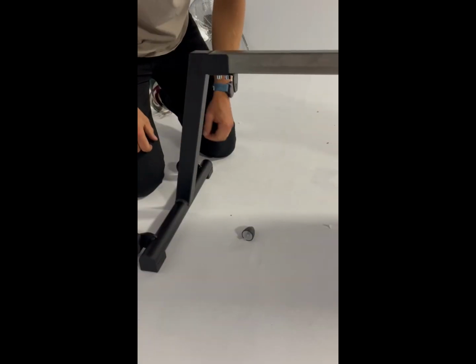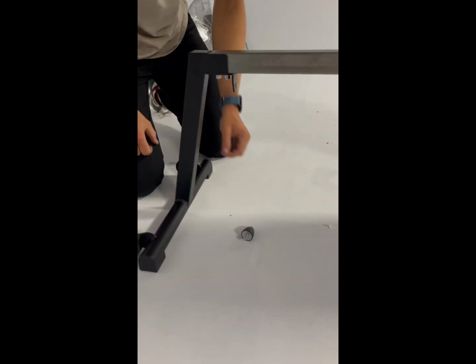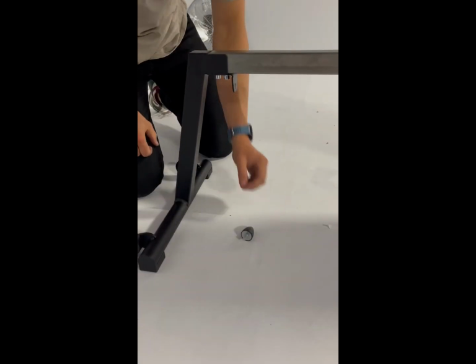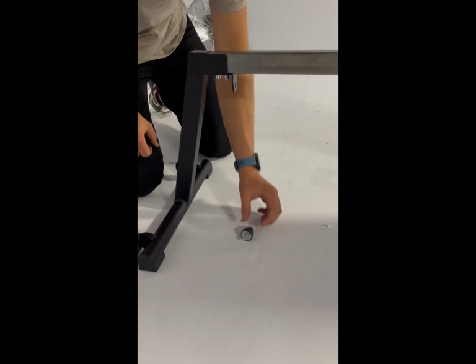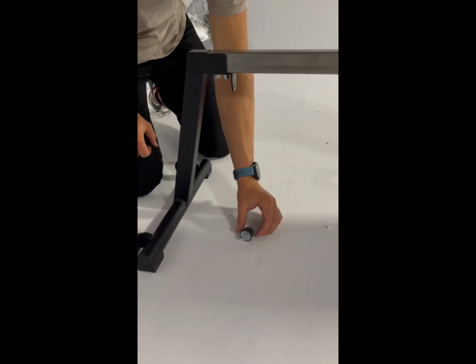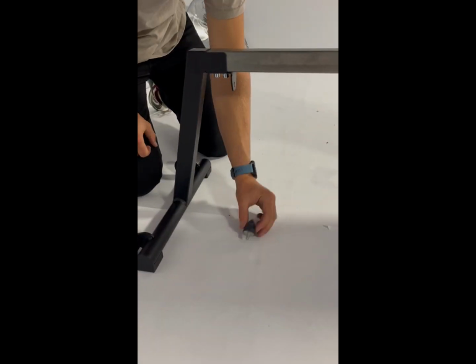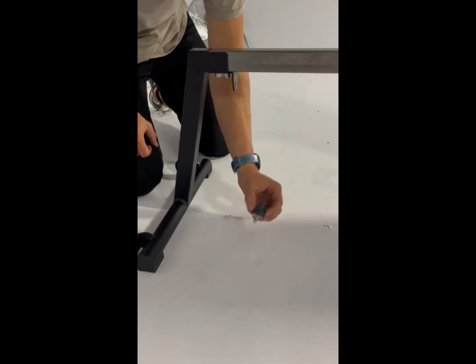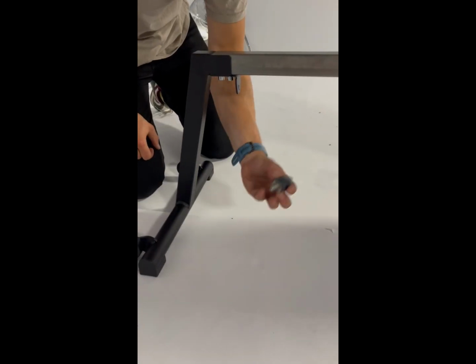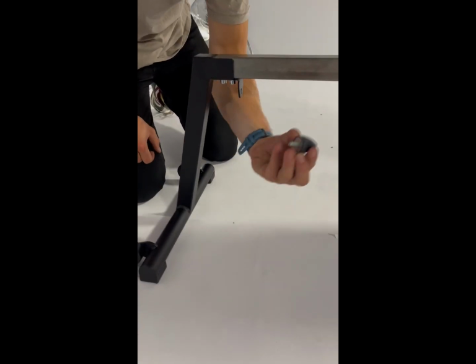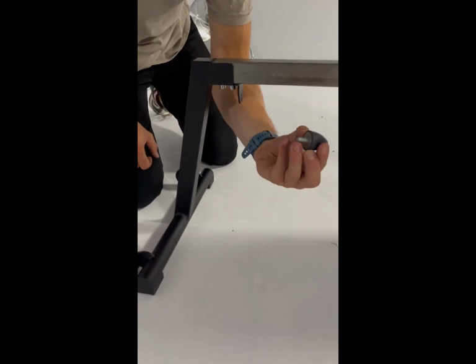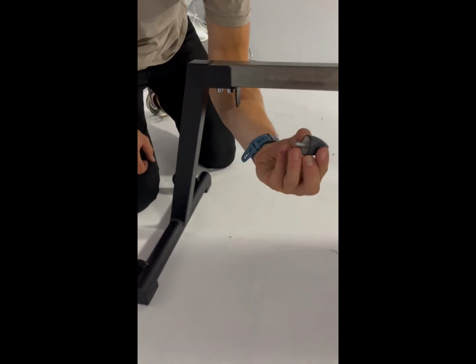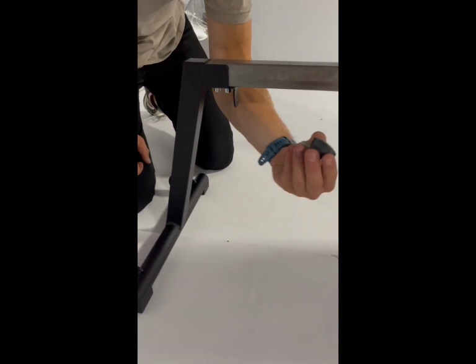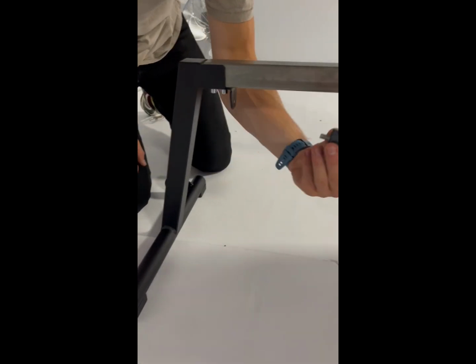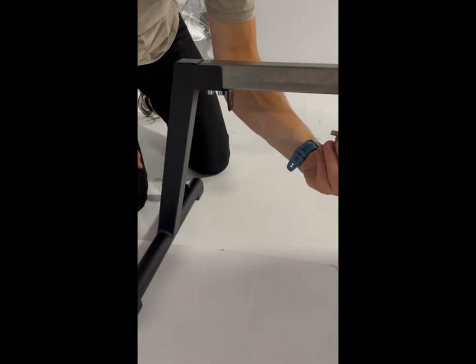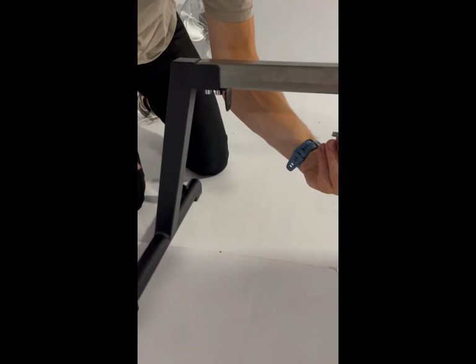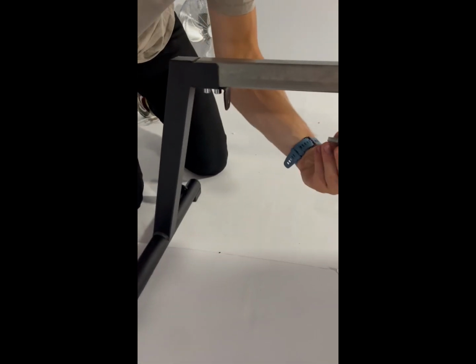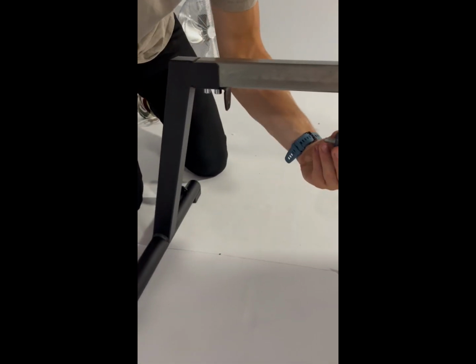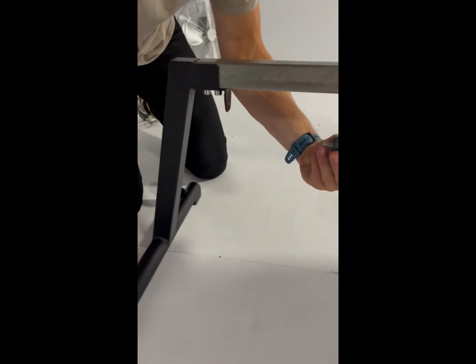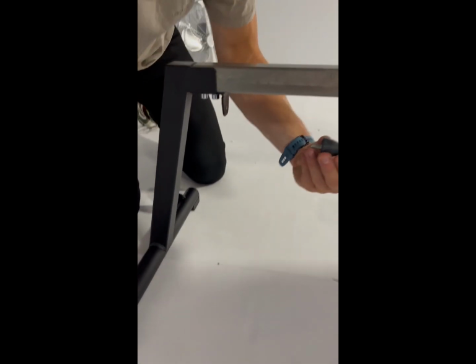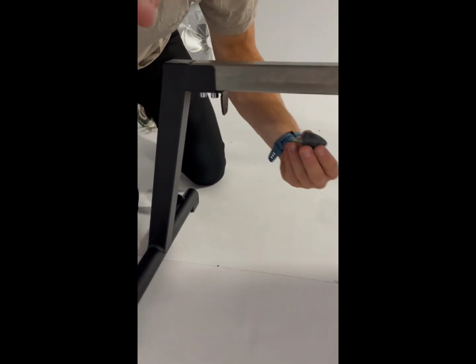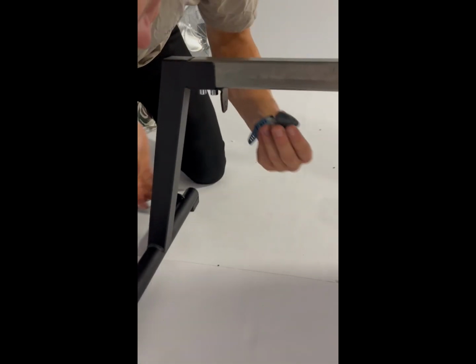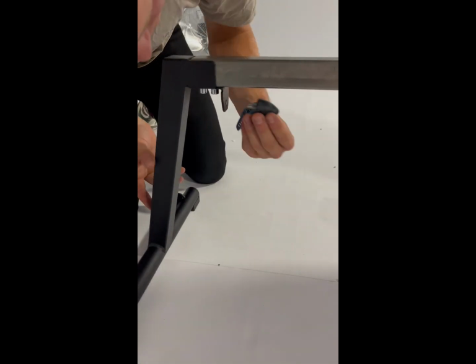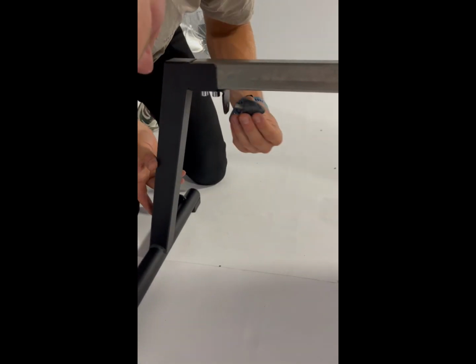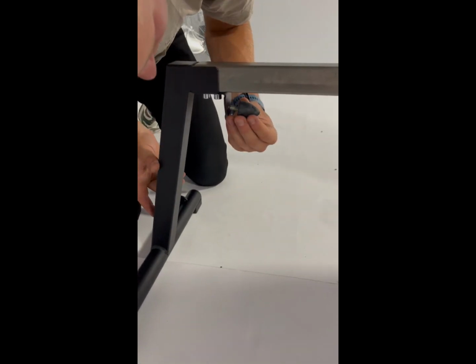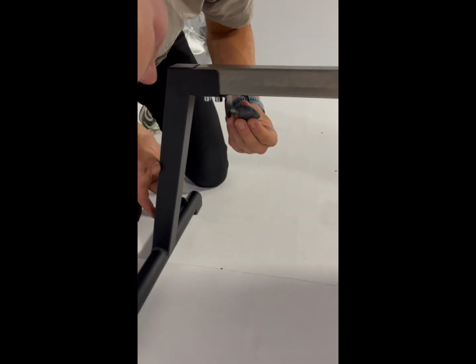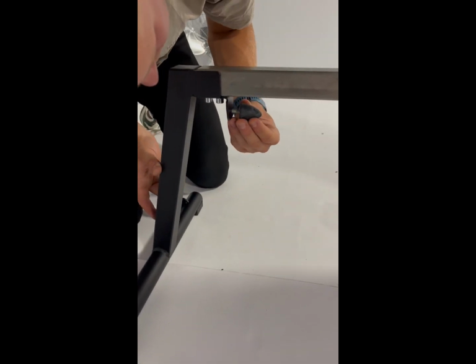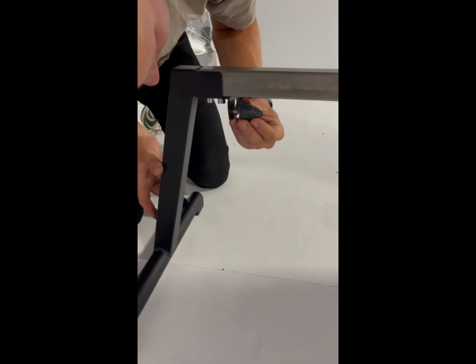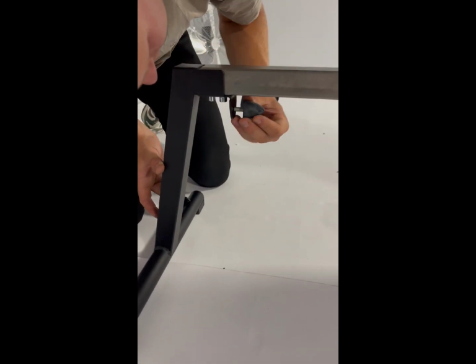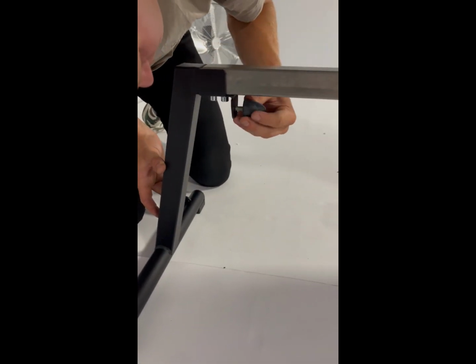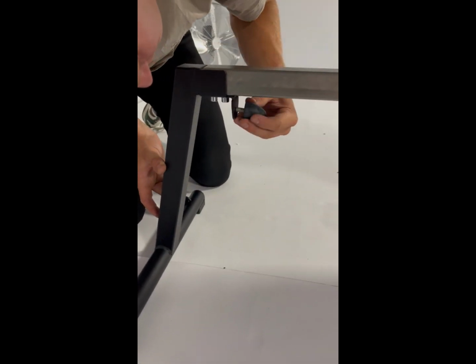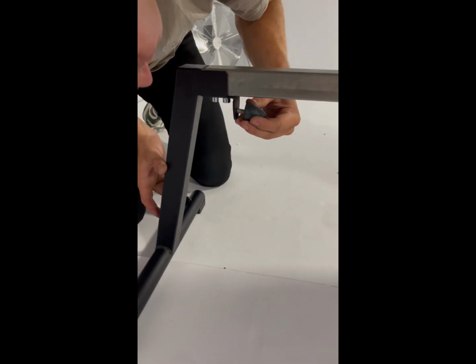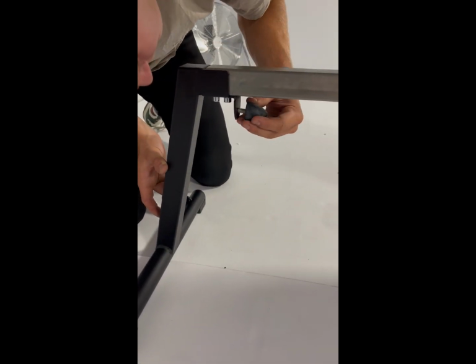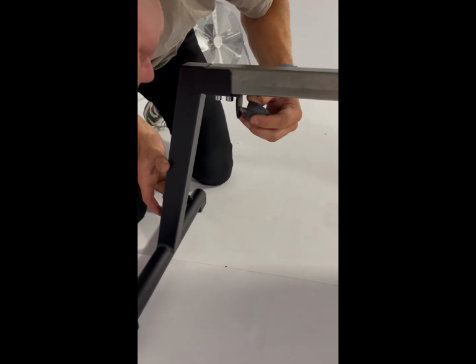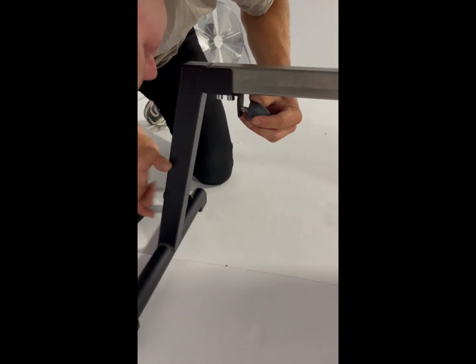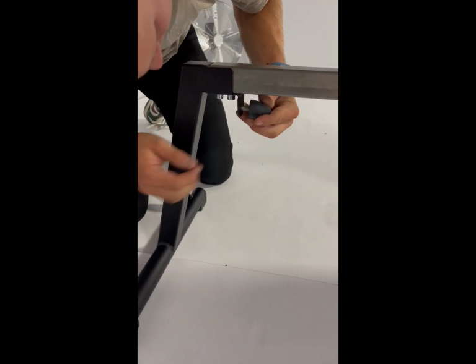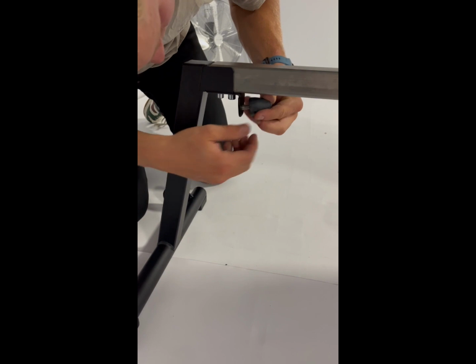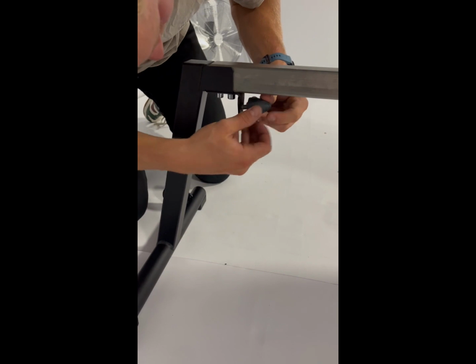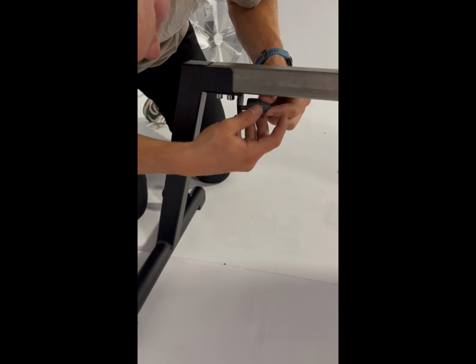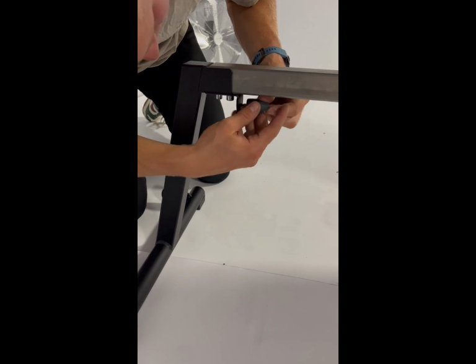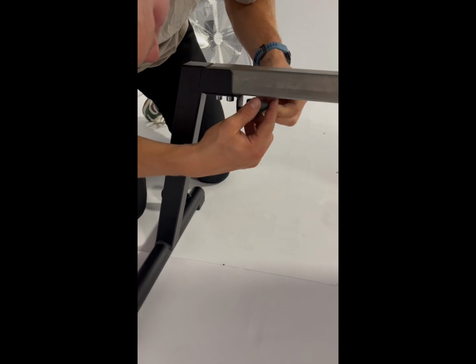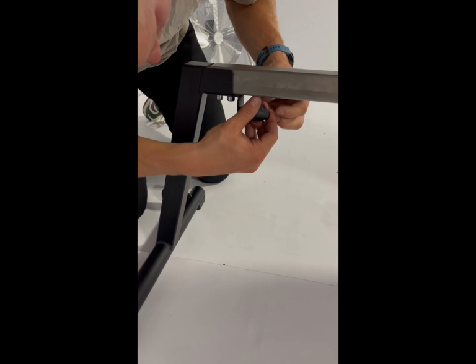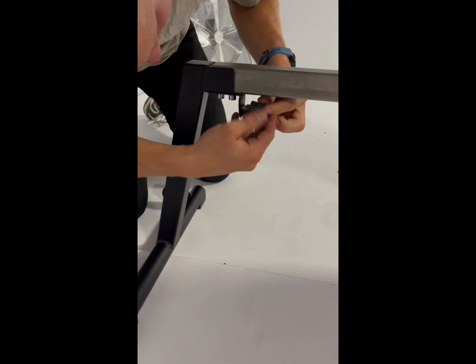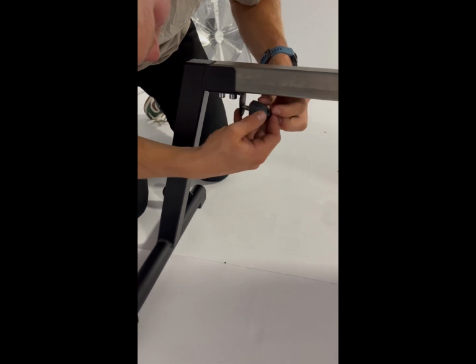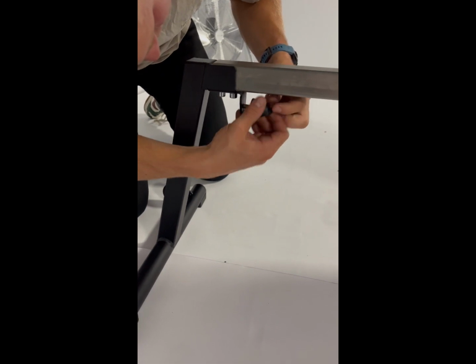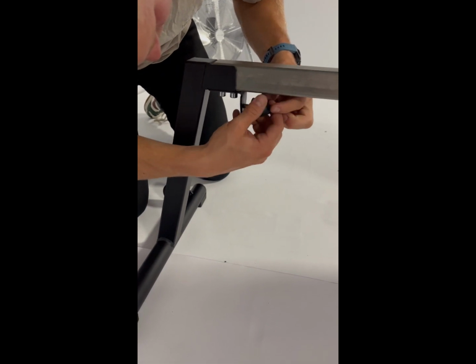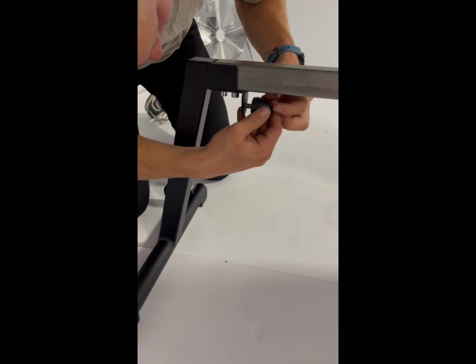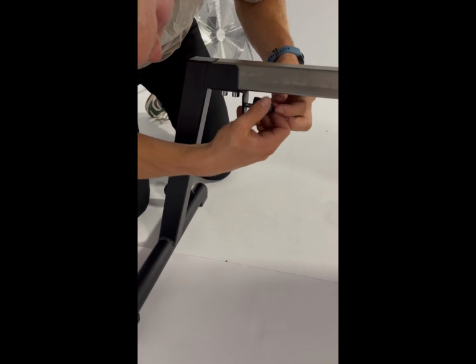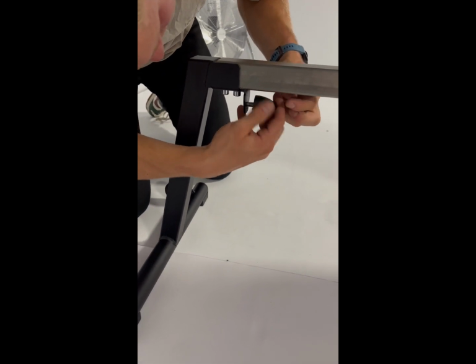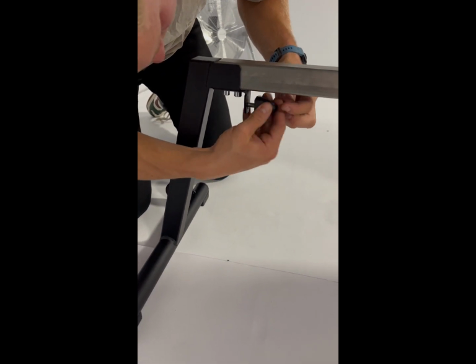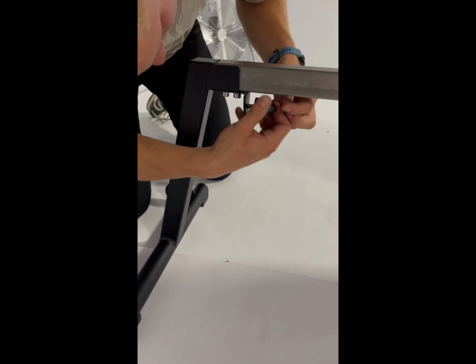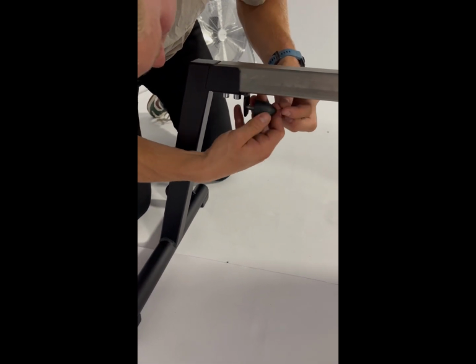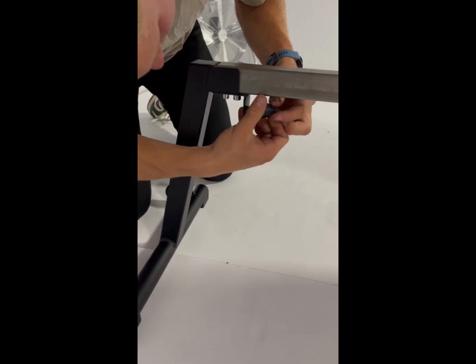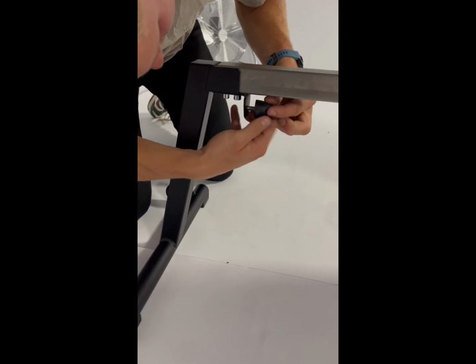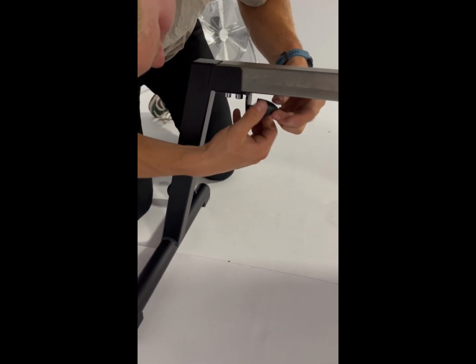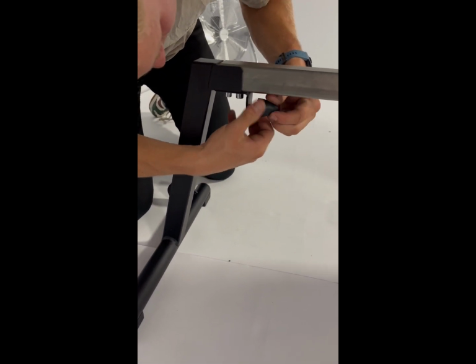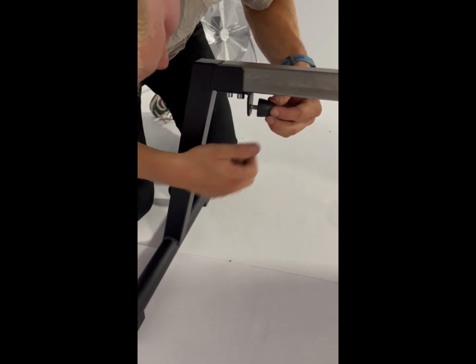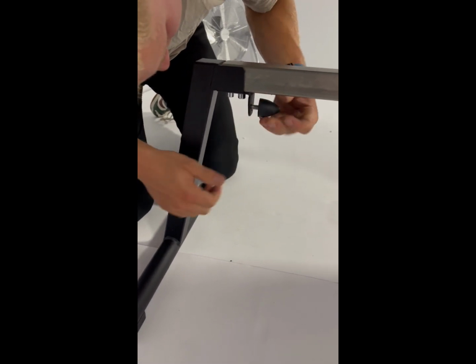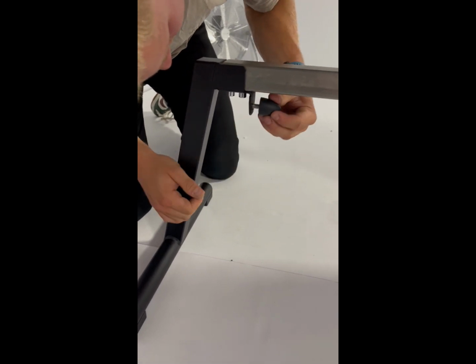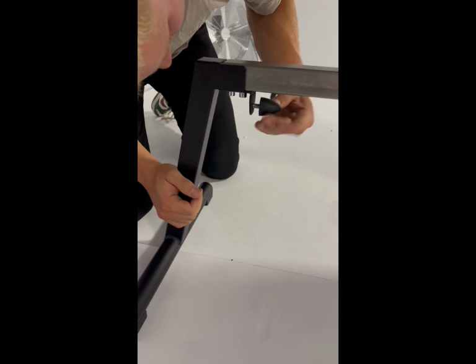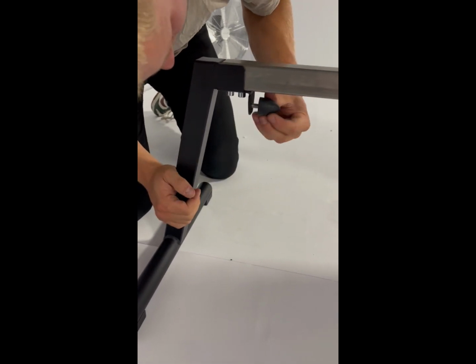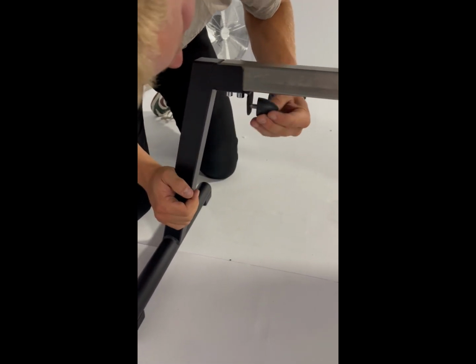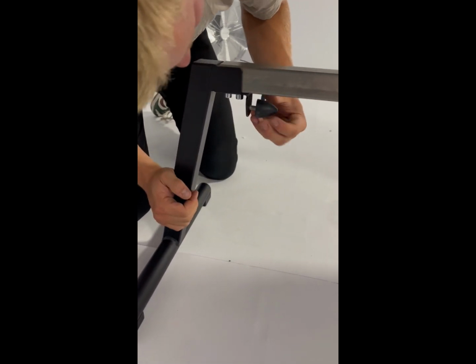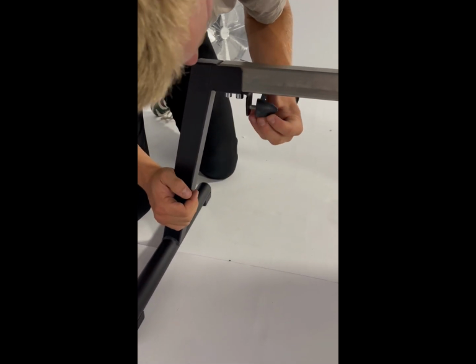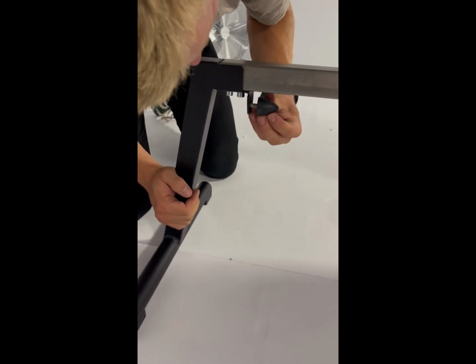Once the front leg is attached you can attach the stopper. This is done simply by screwing it into the hole by the front leg.